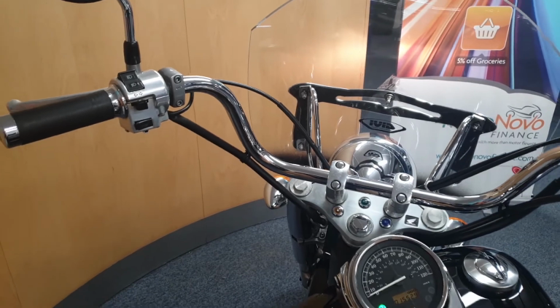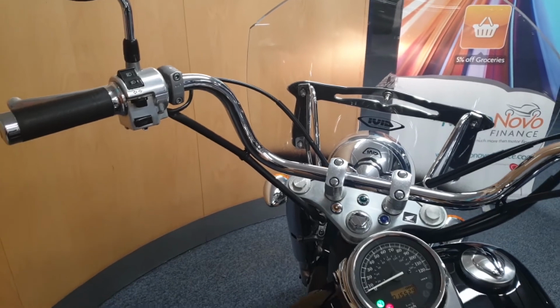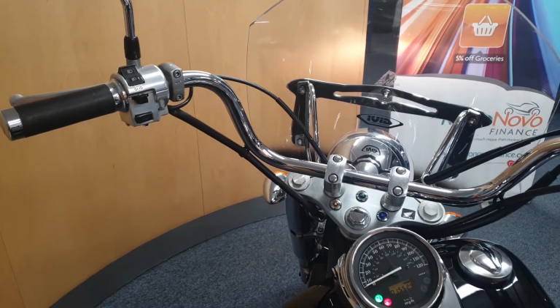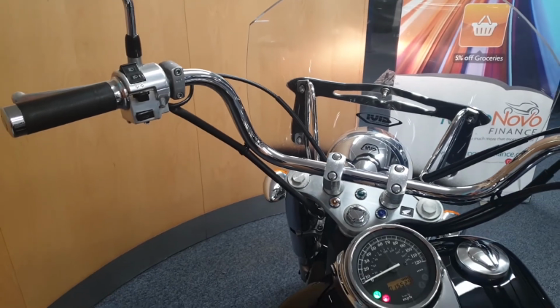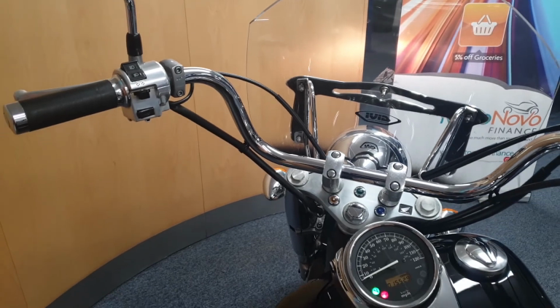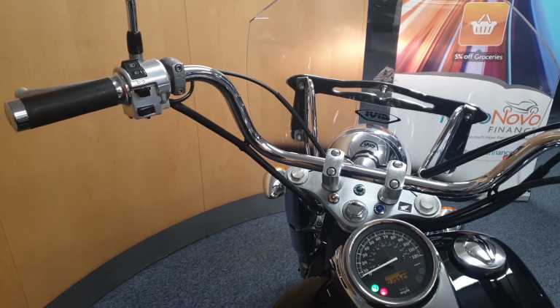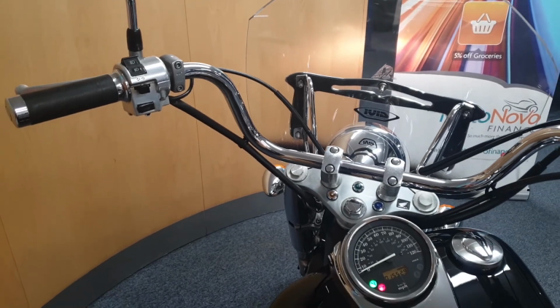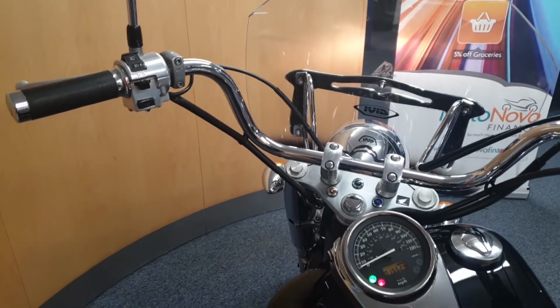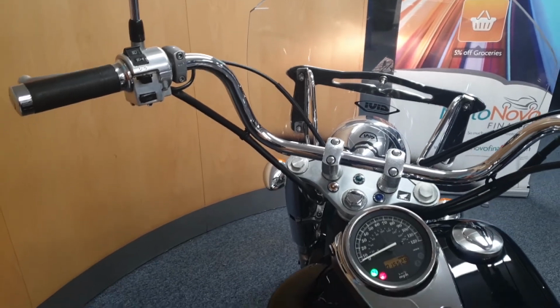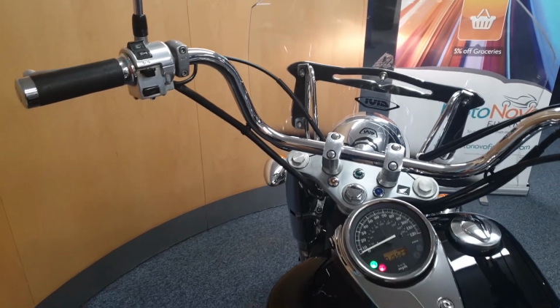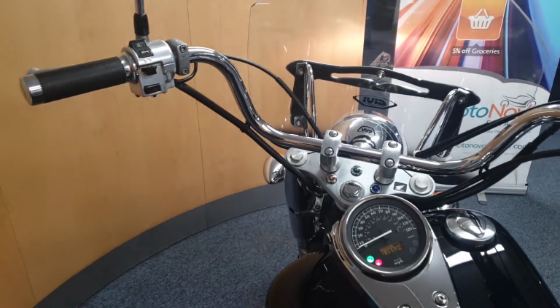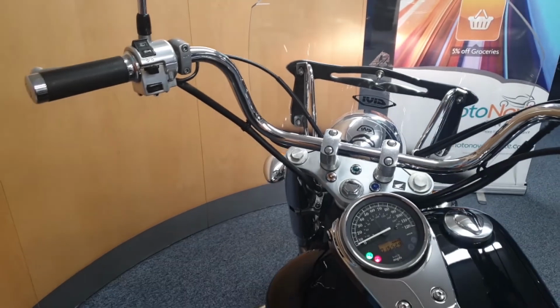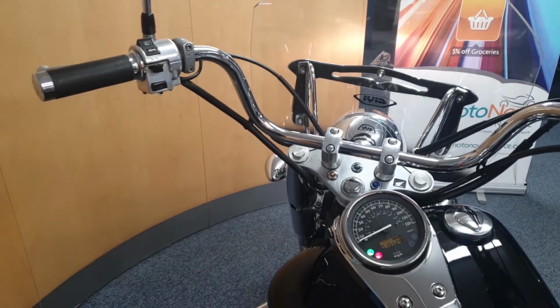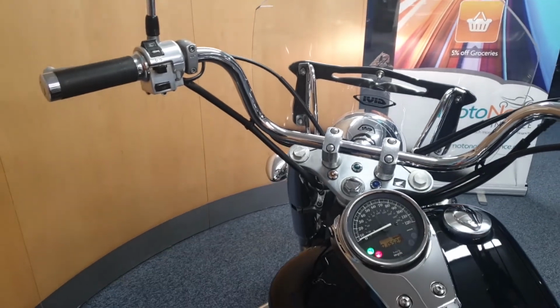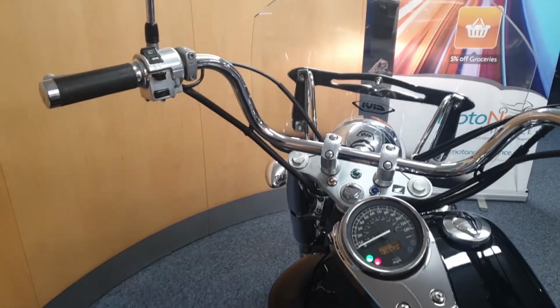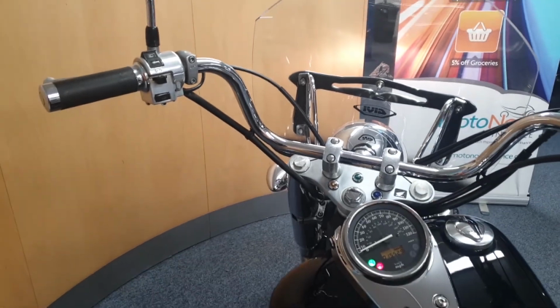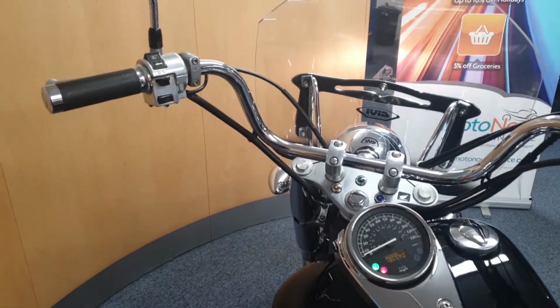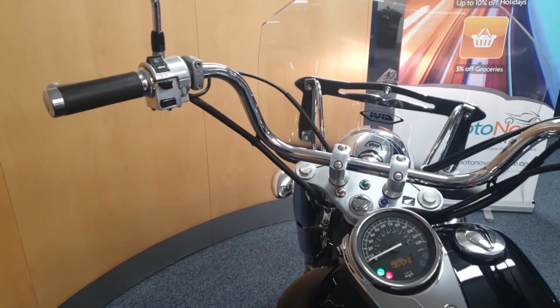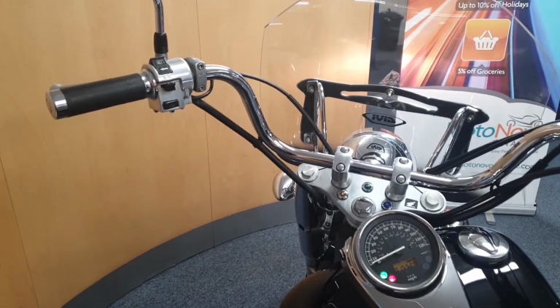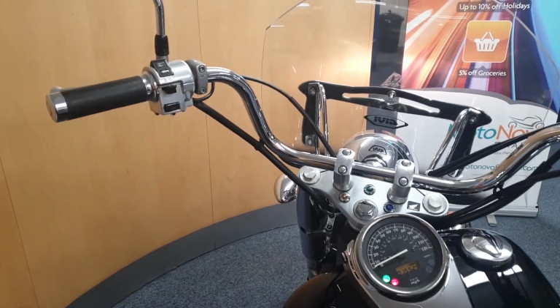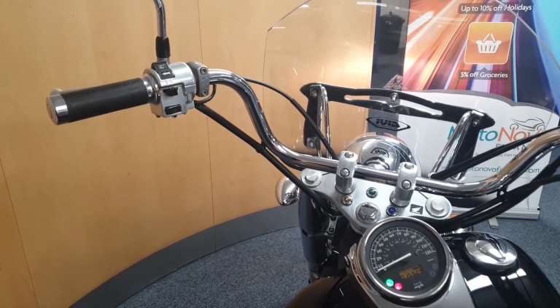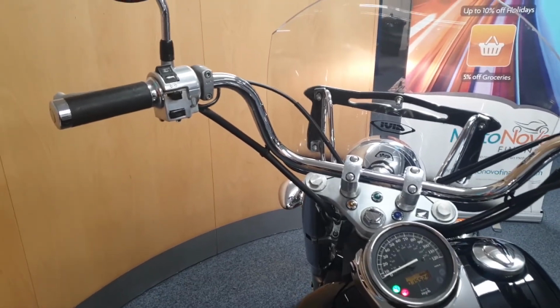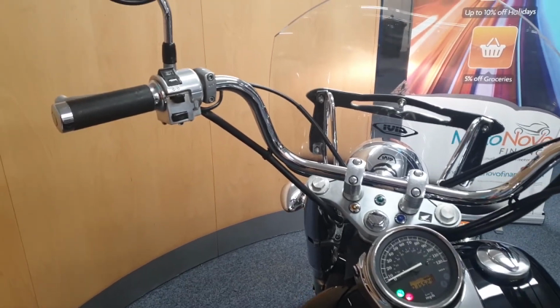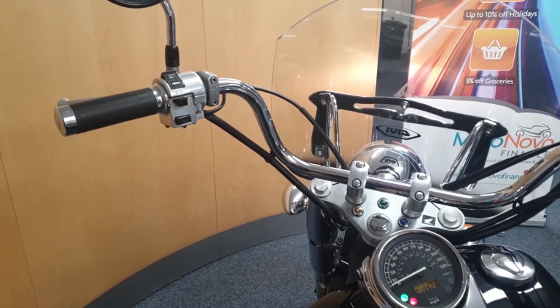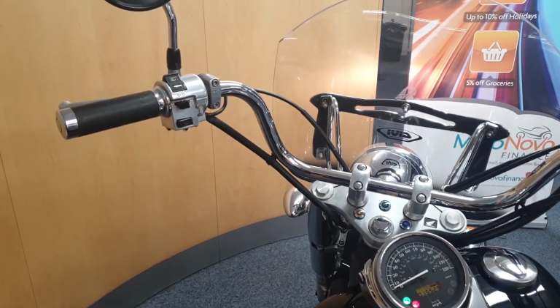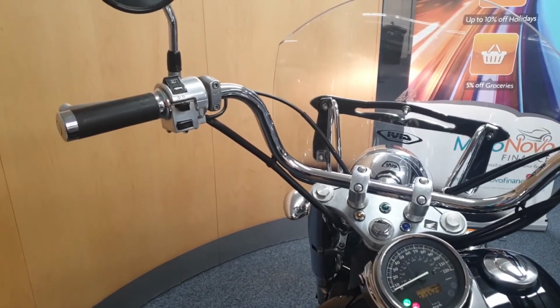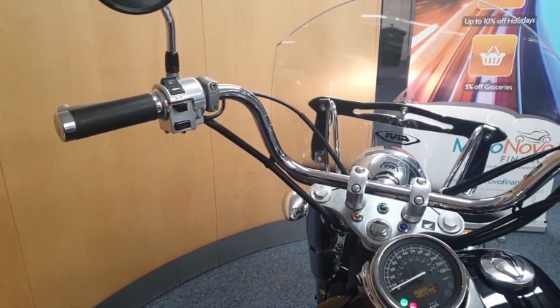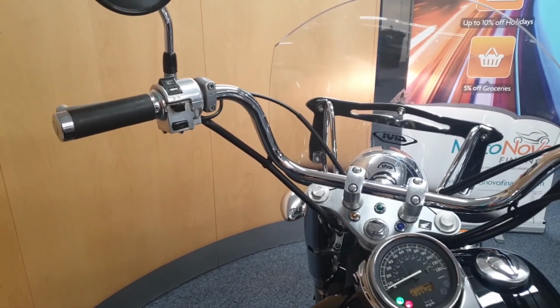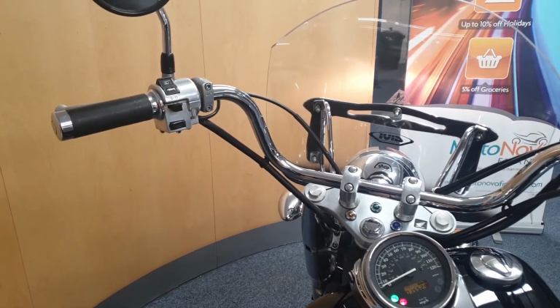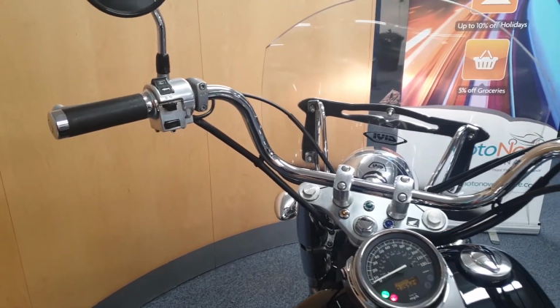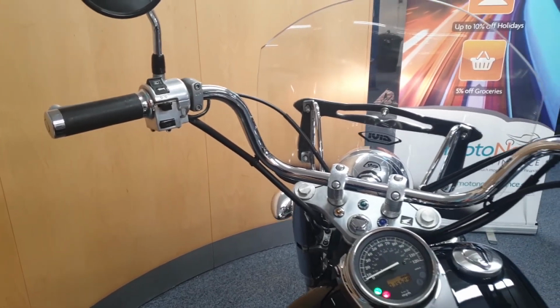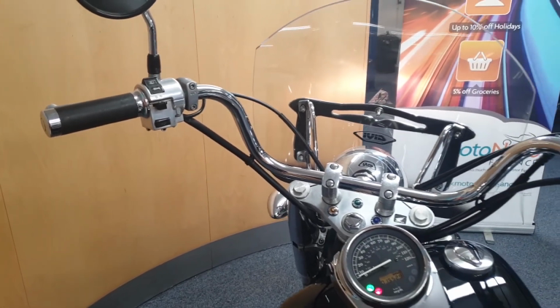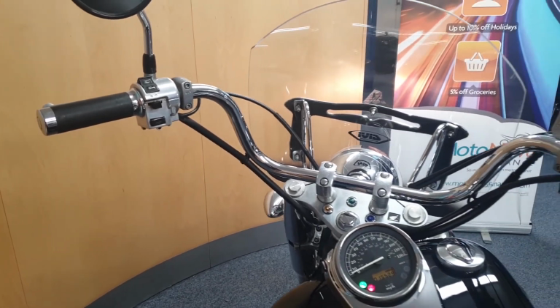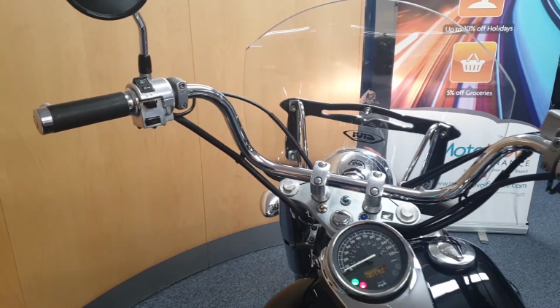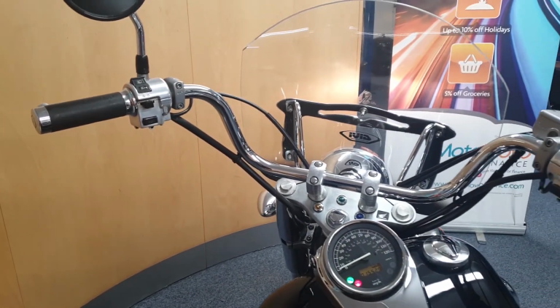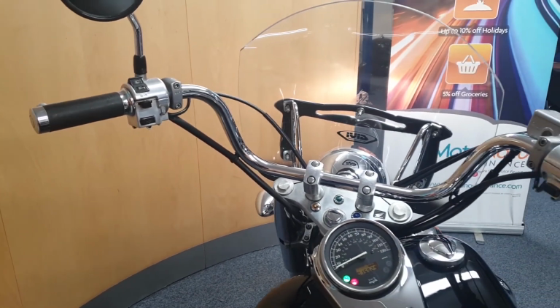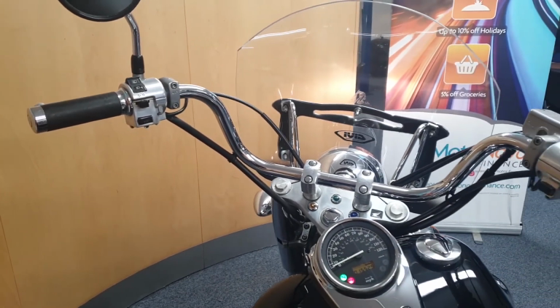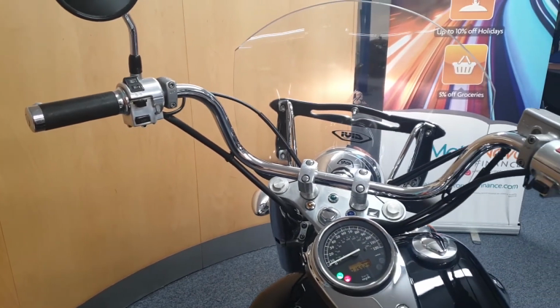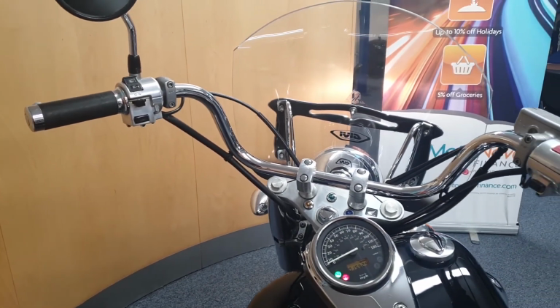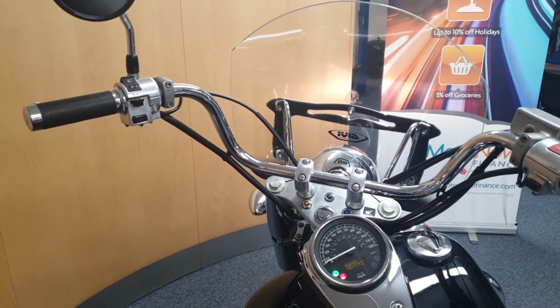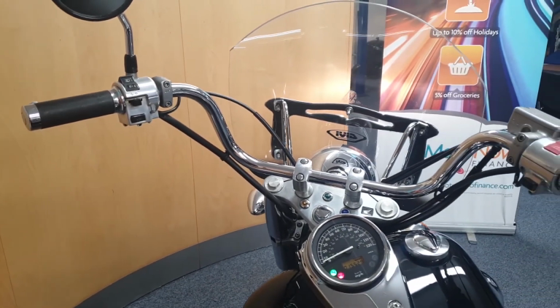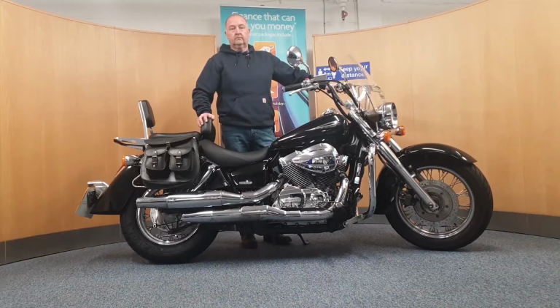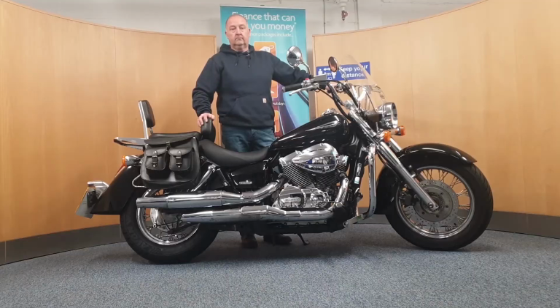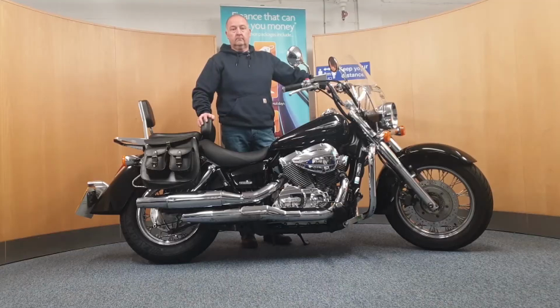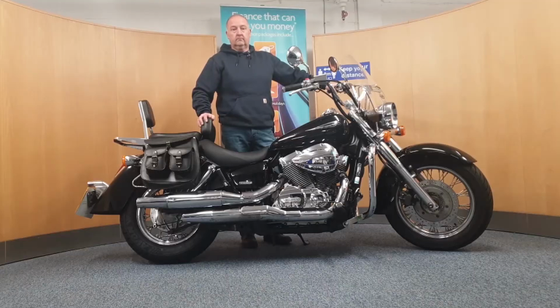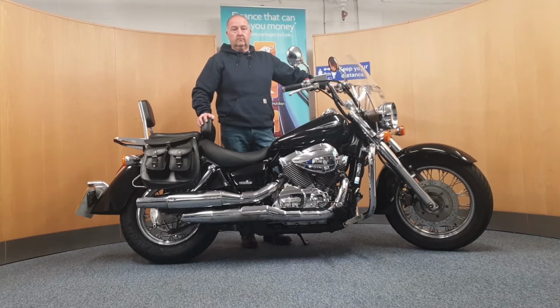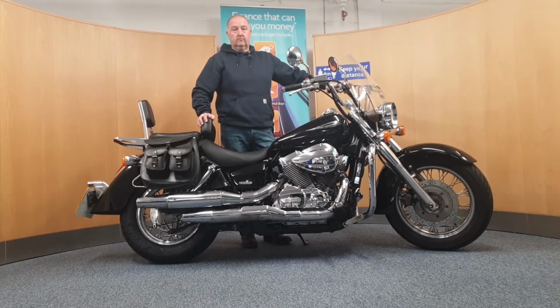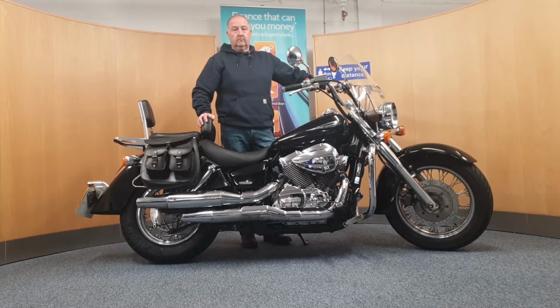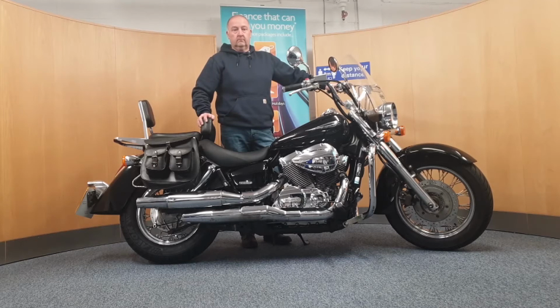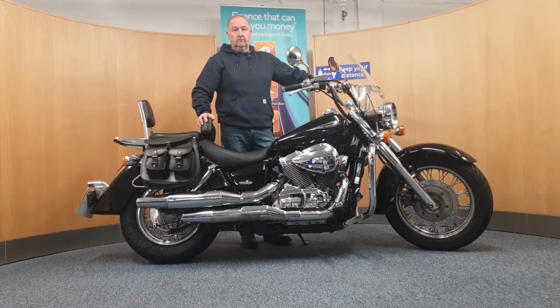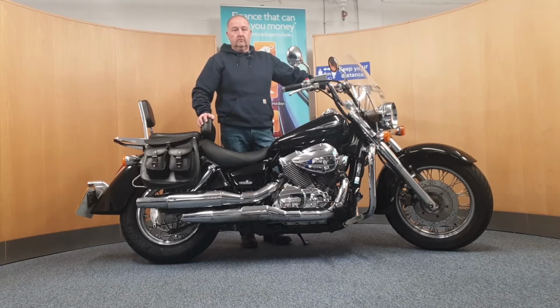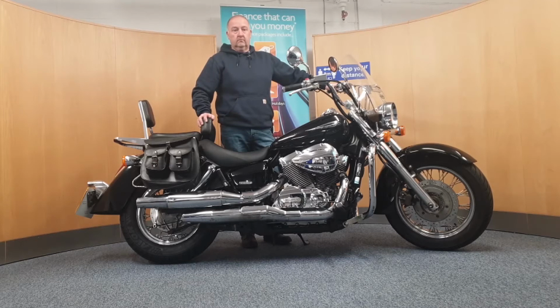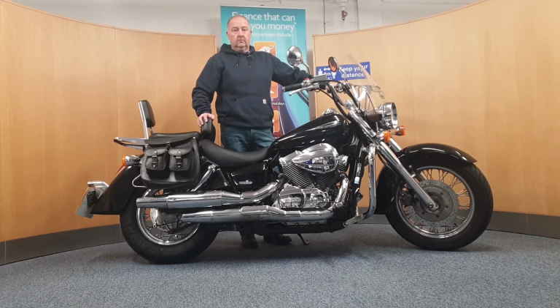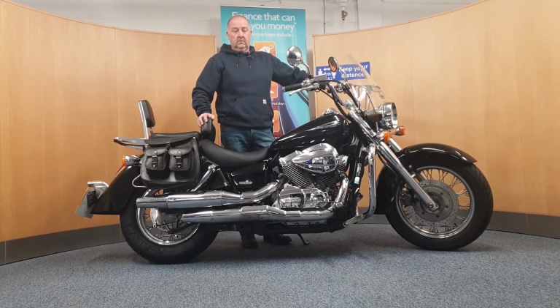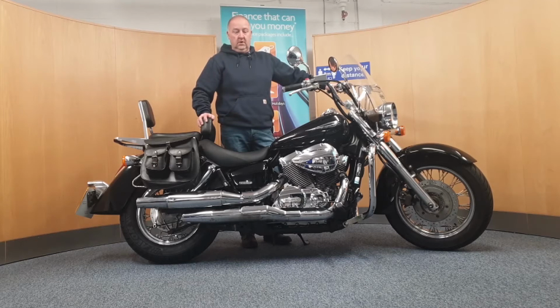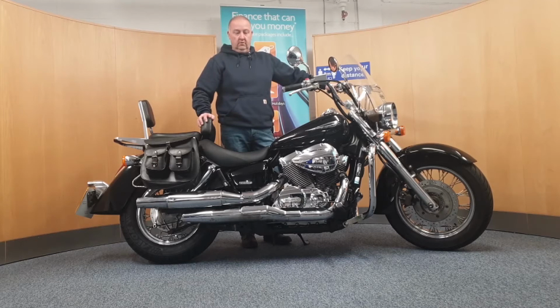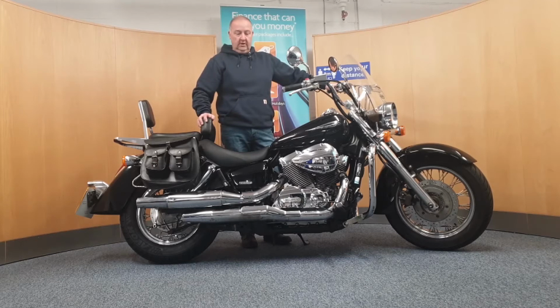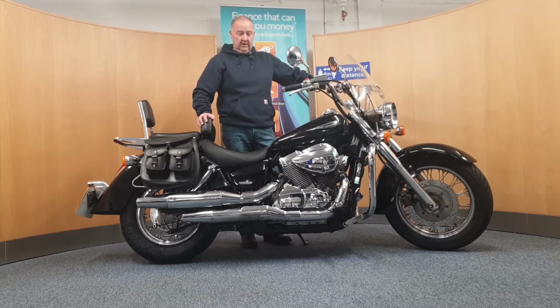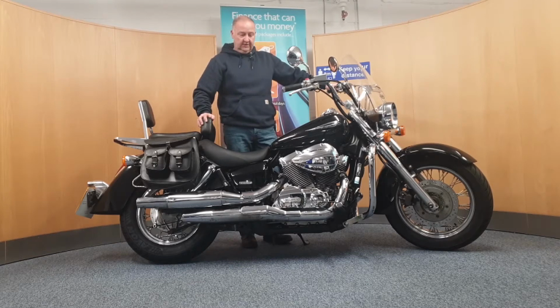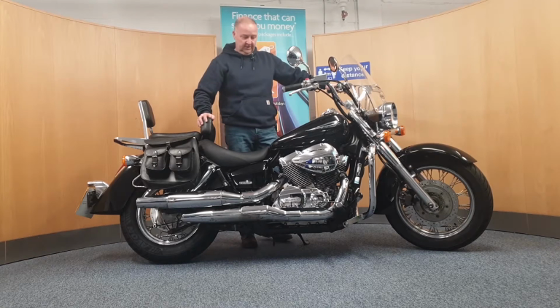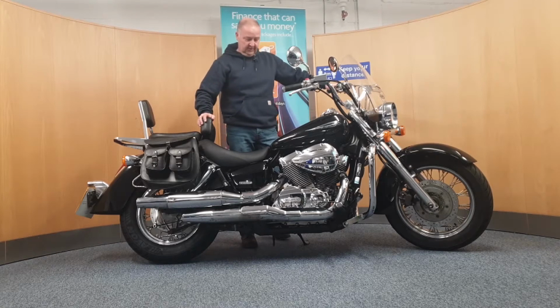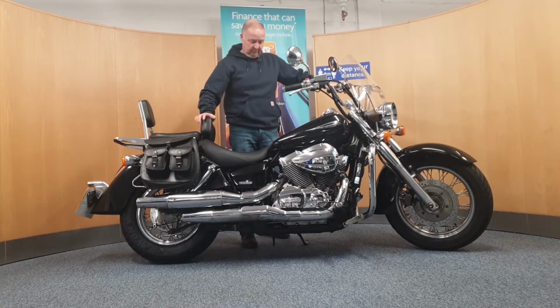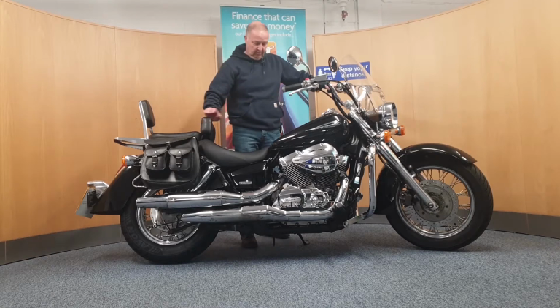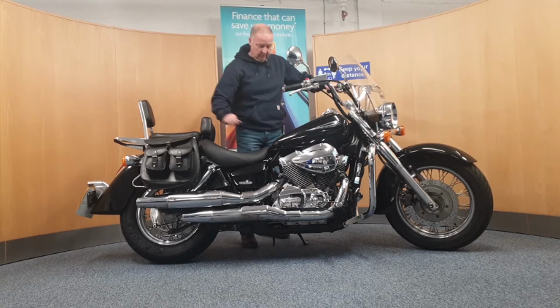We're going to start this up for you now. Let's hear it run.